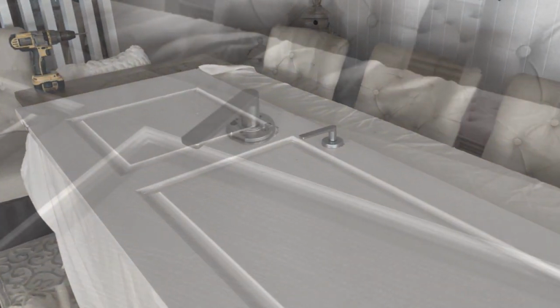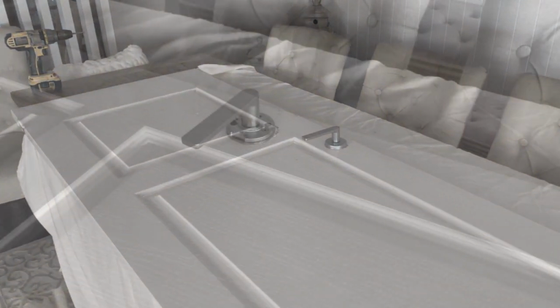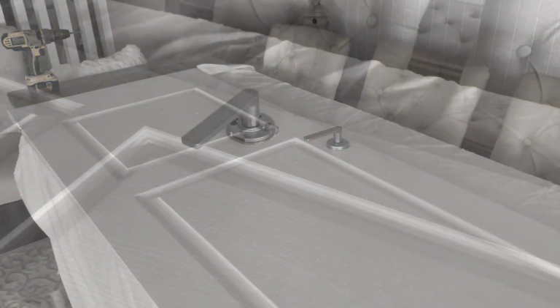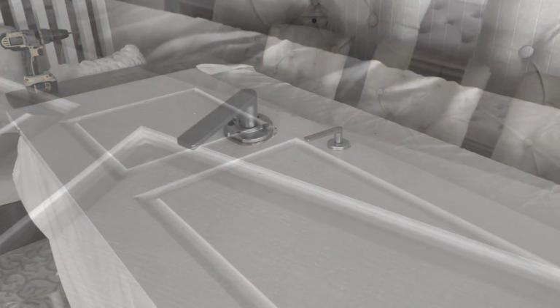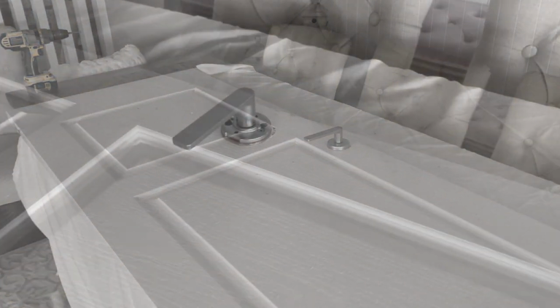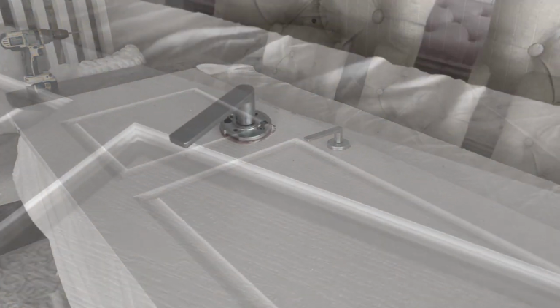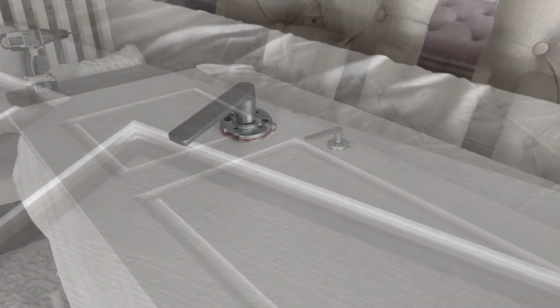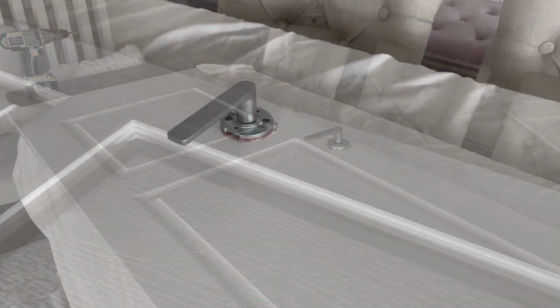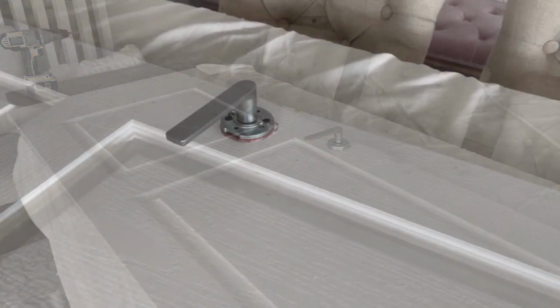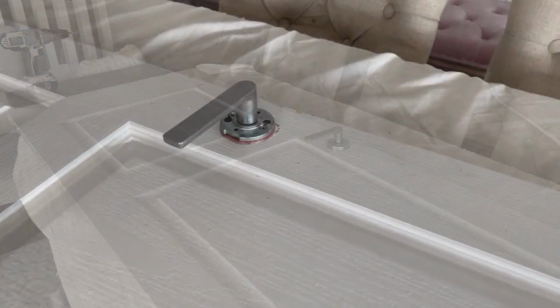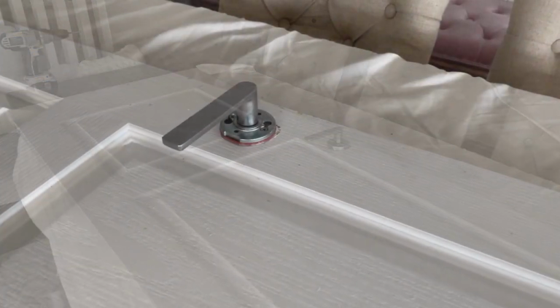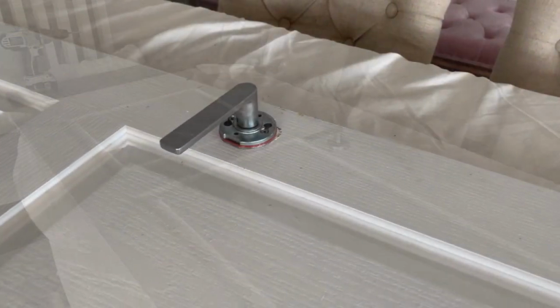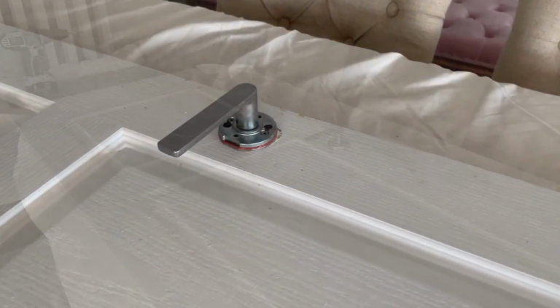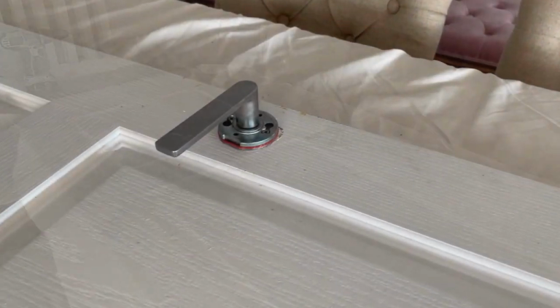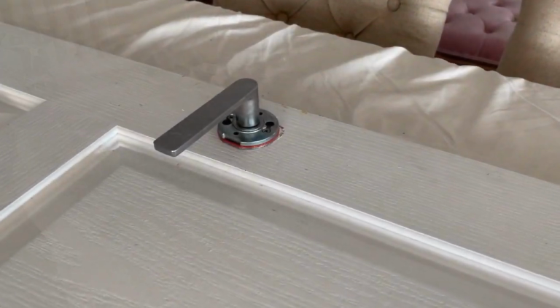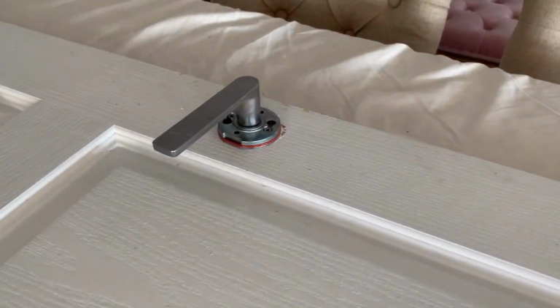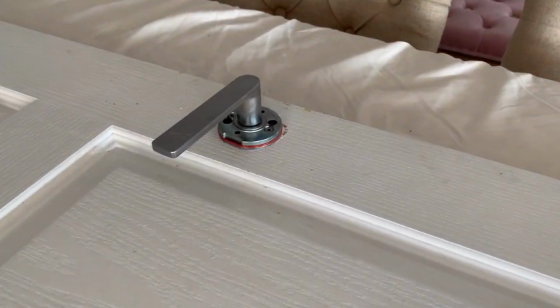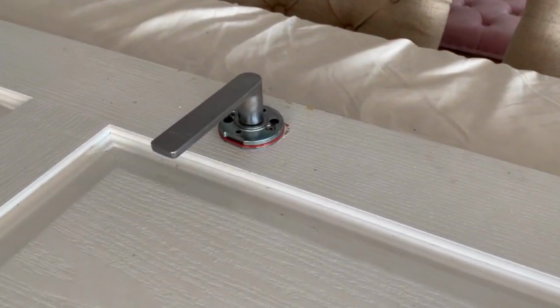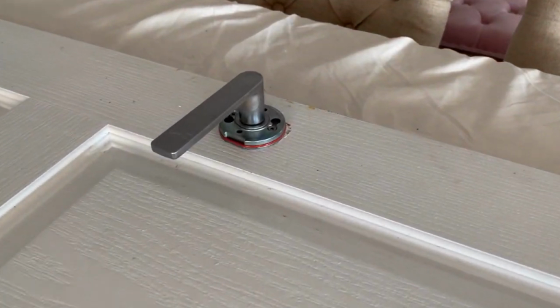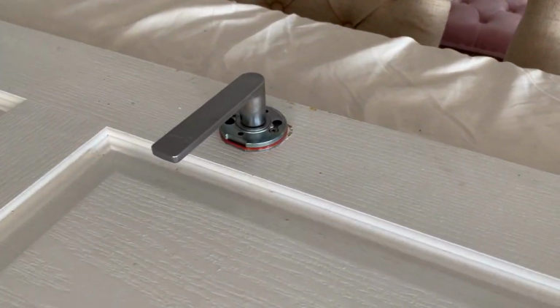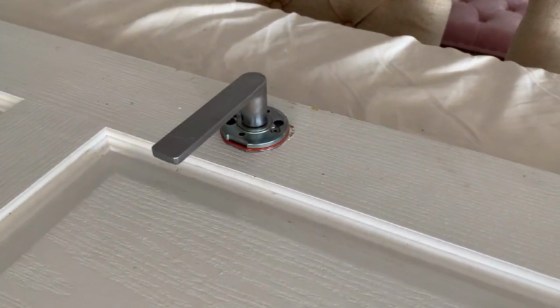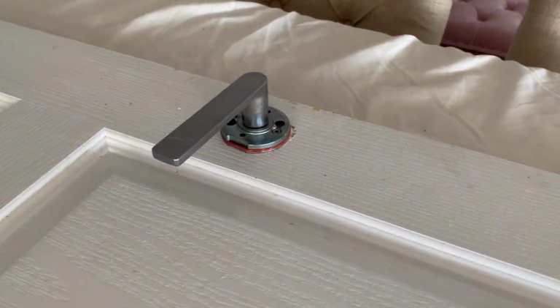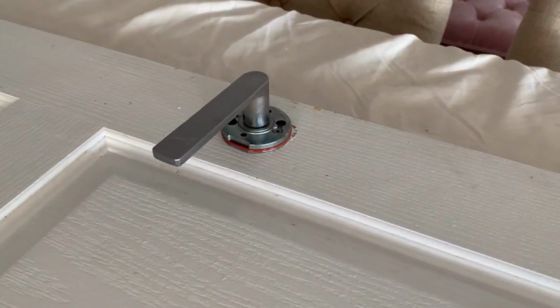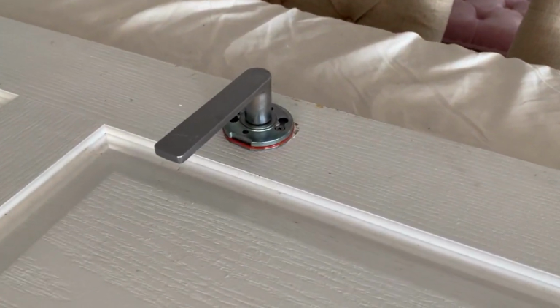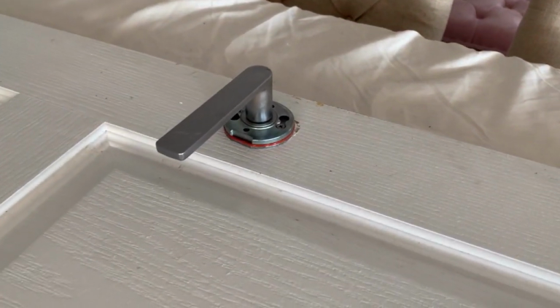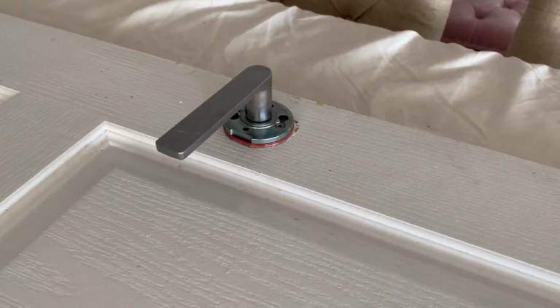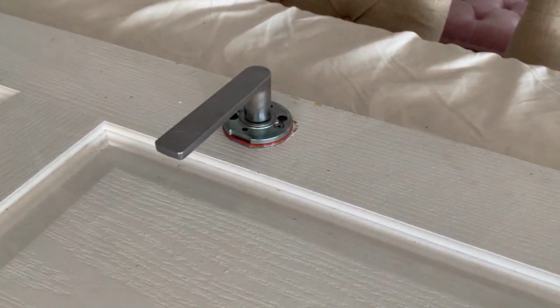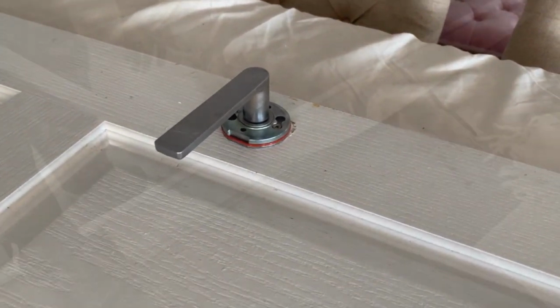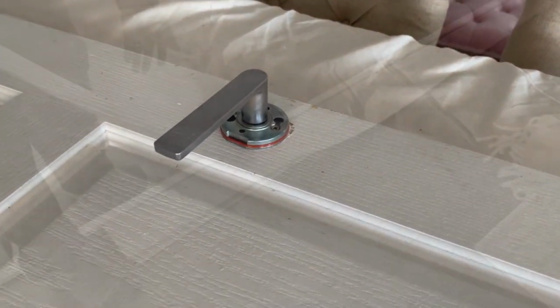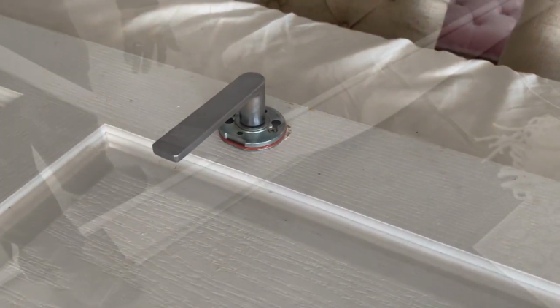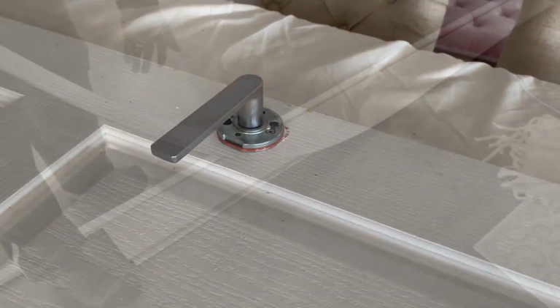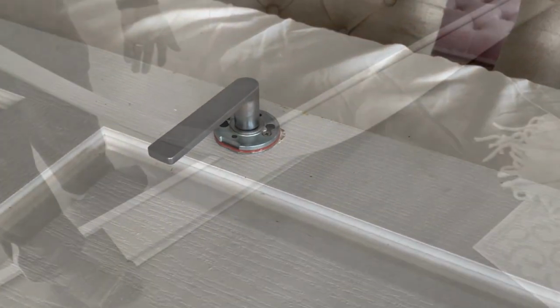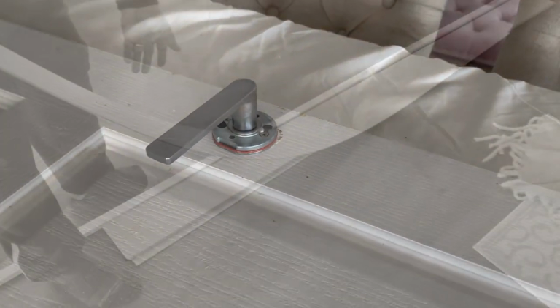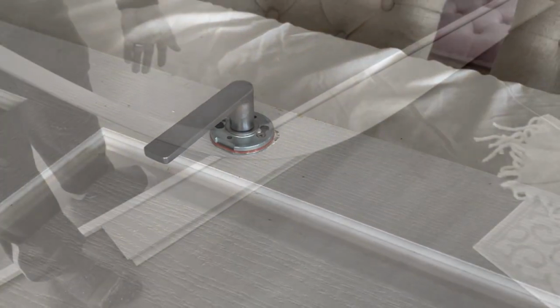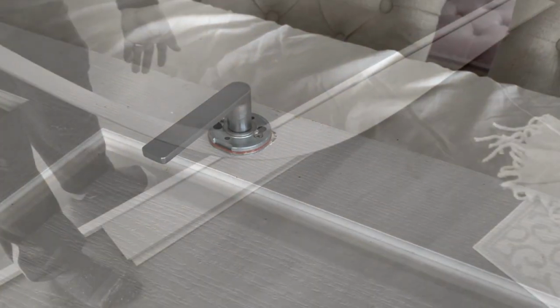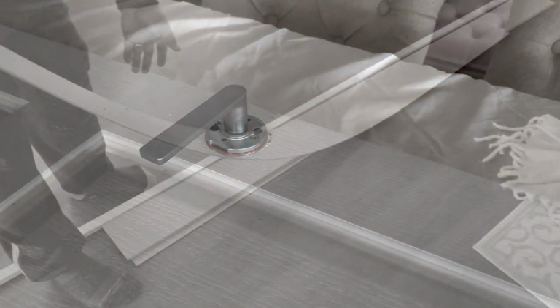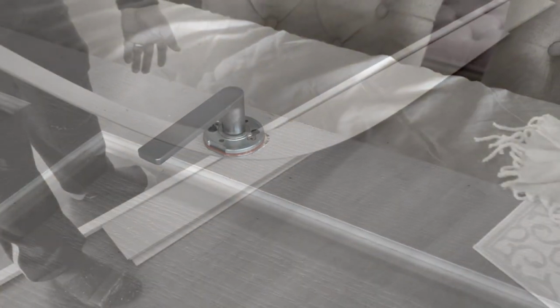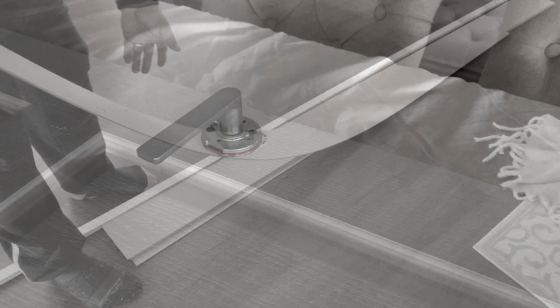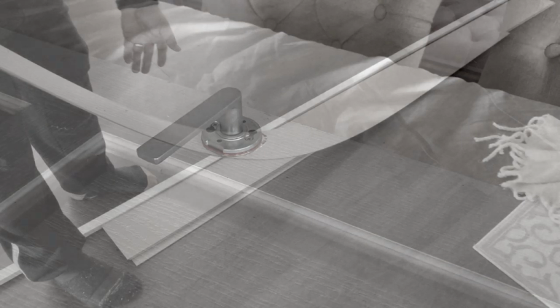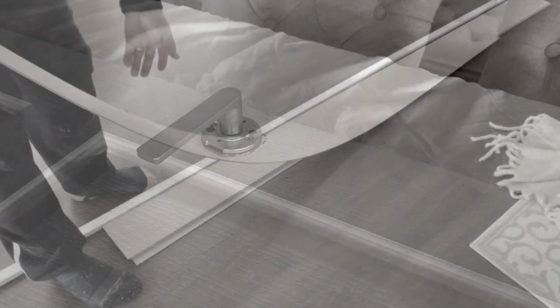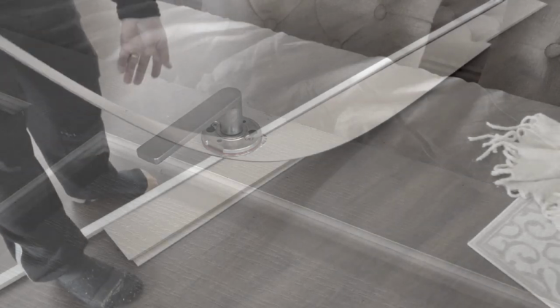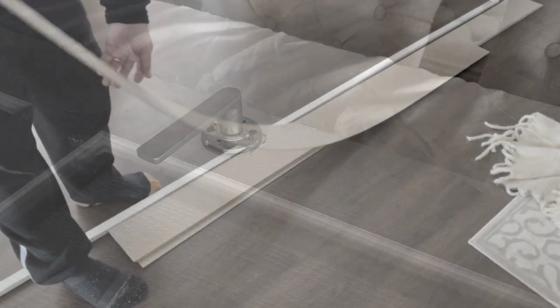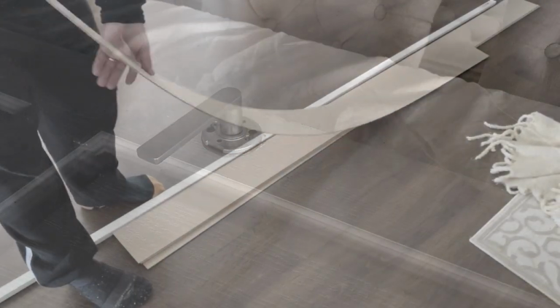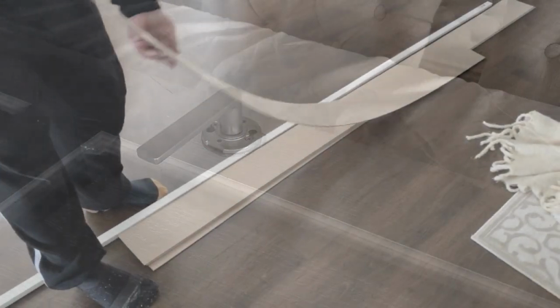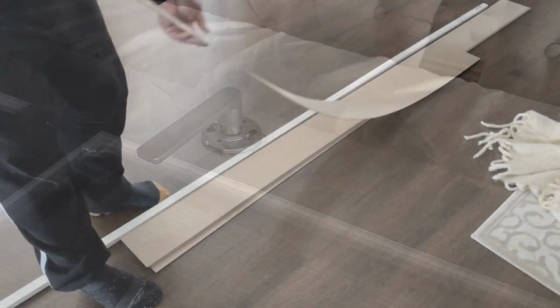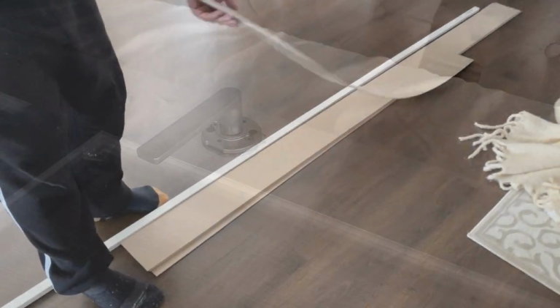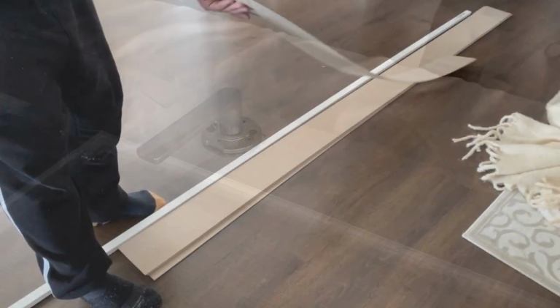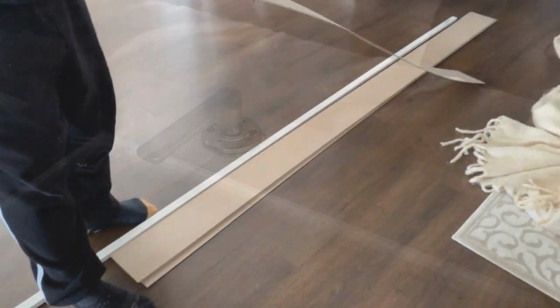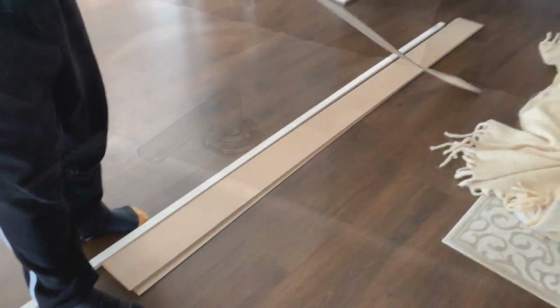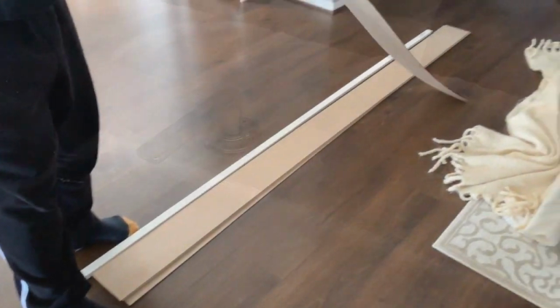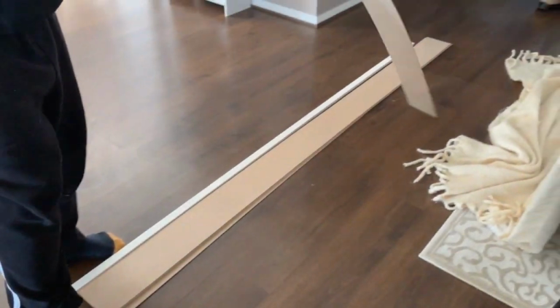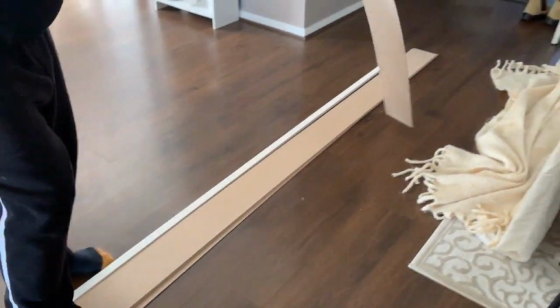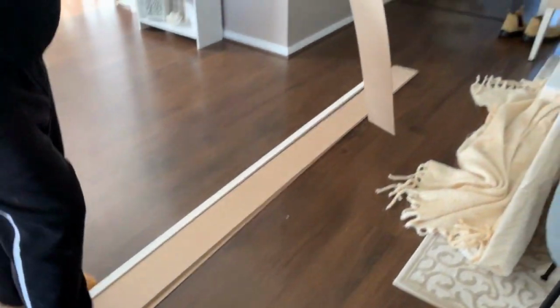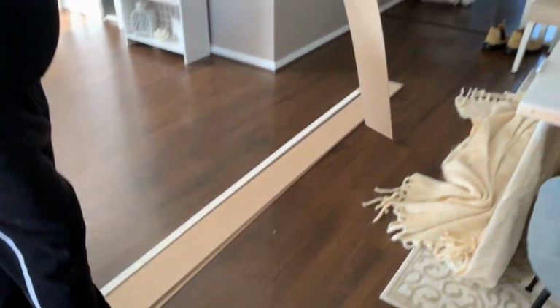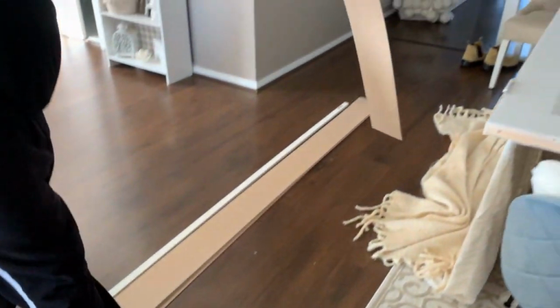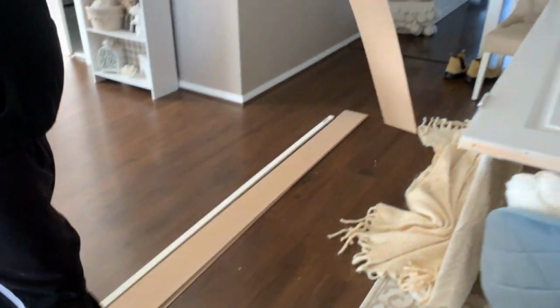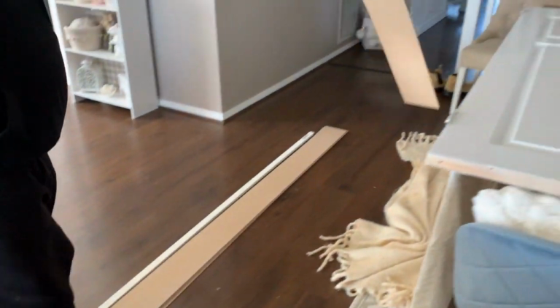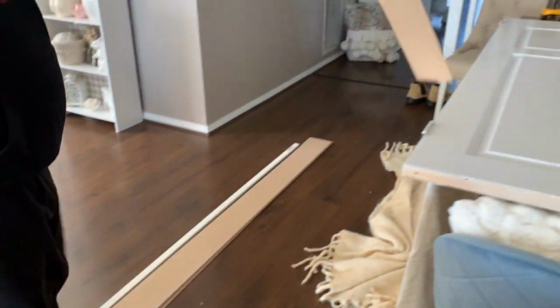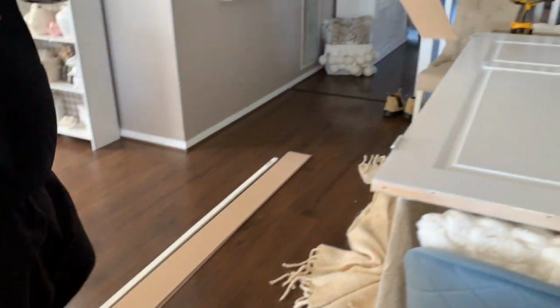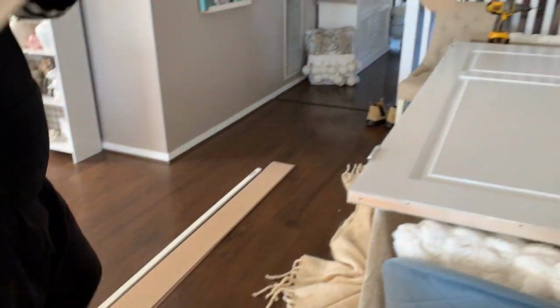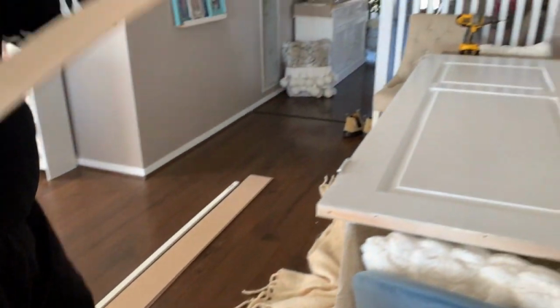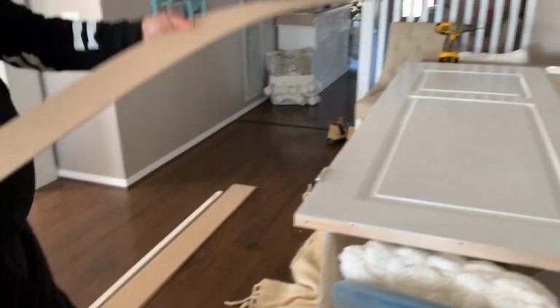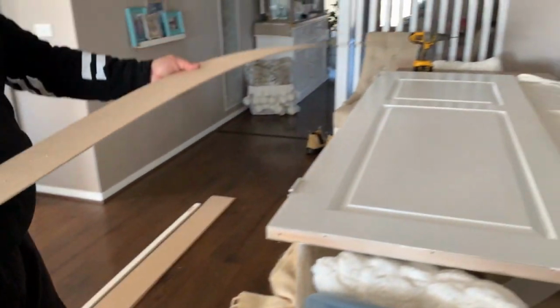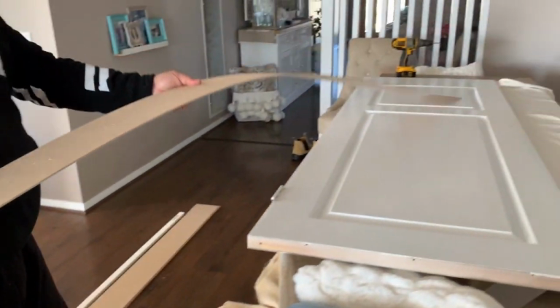The first thing hubby did was remove the old door handle, and then off camera we gave the entire door a light sanding.